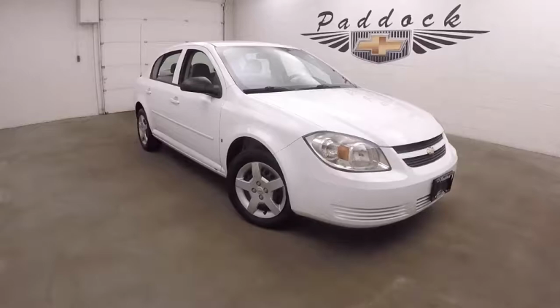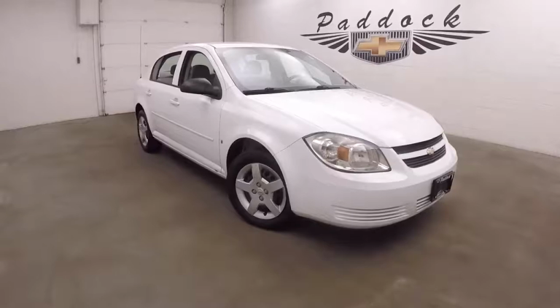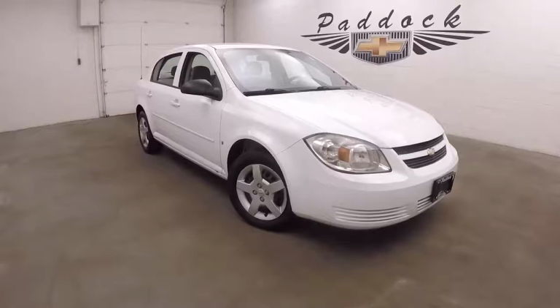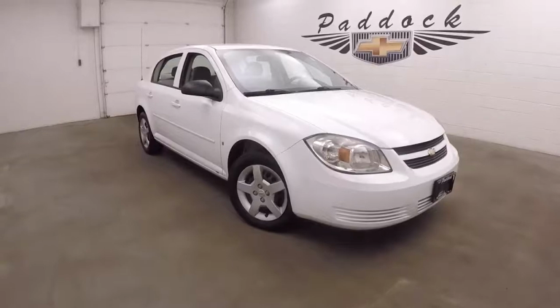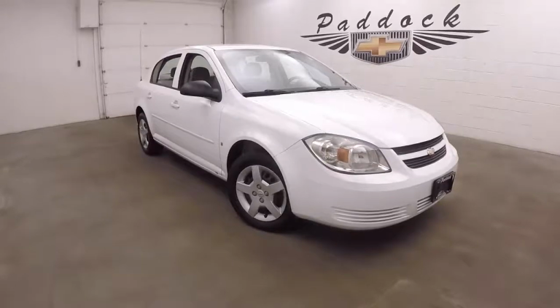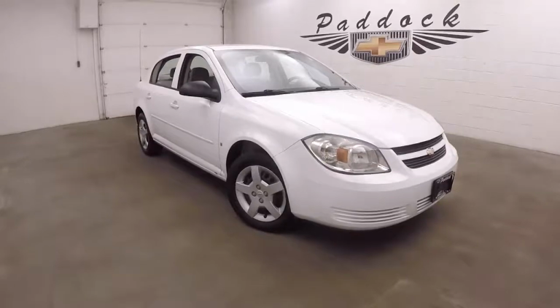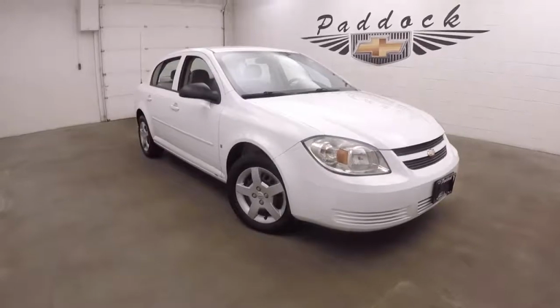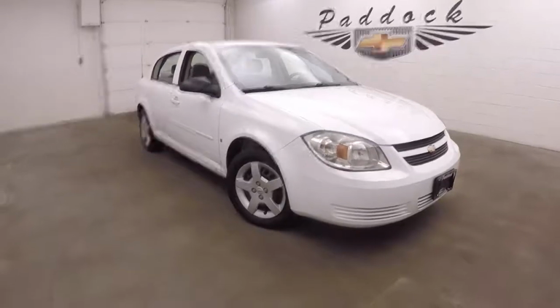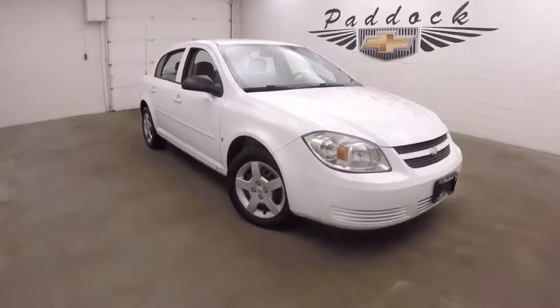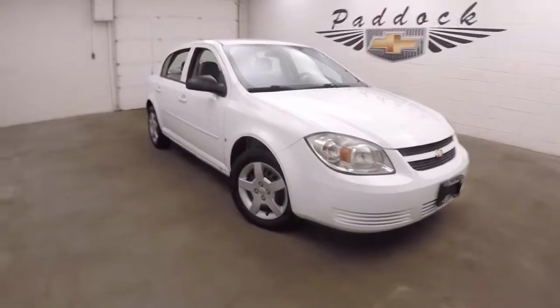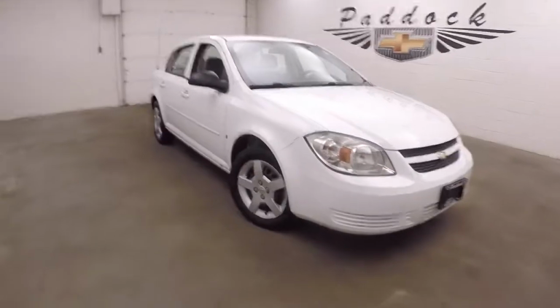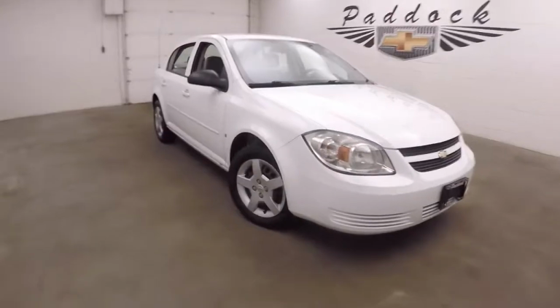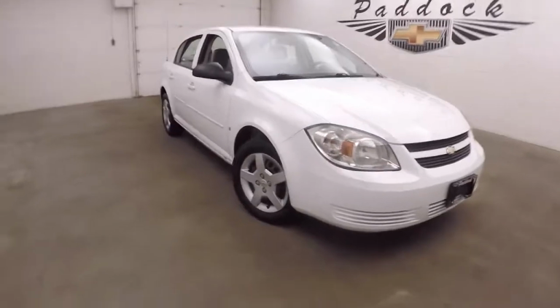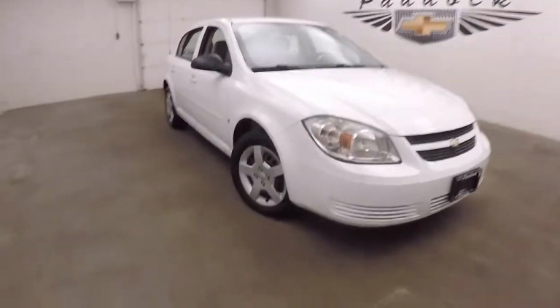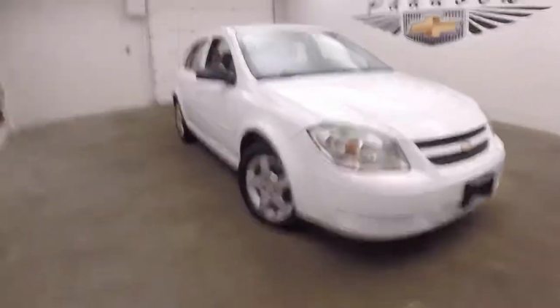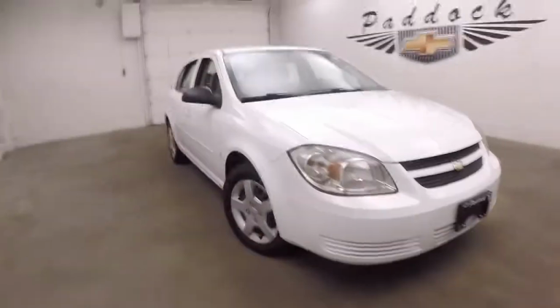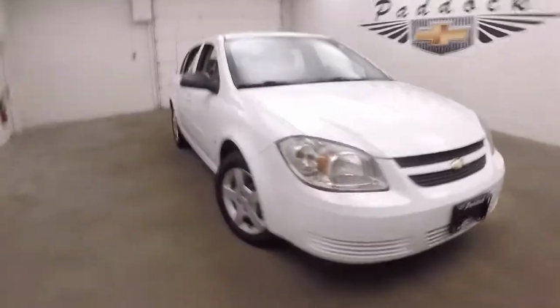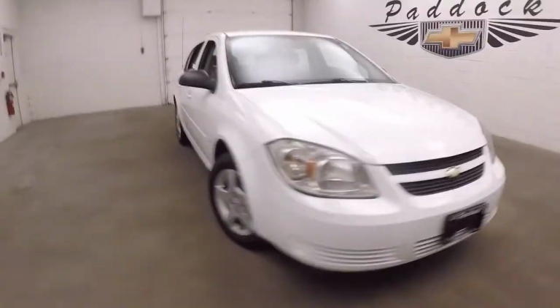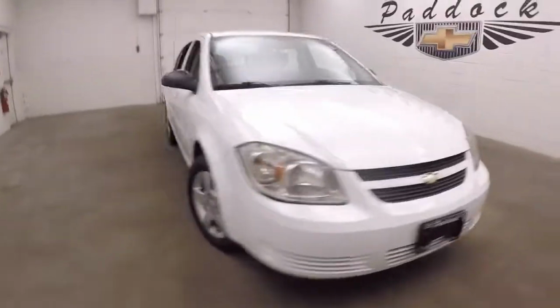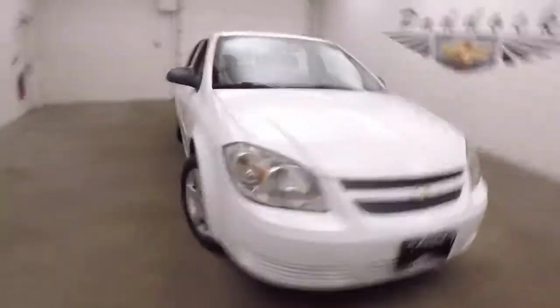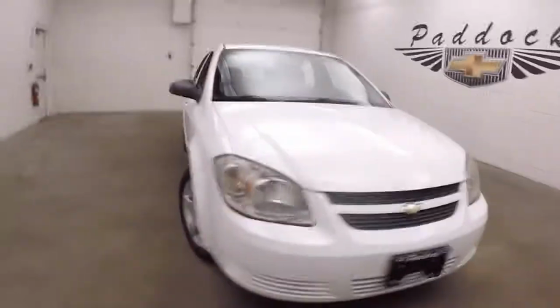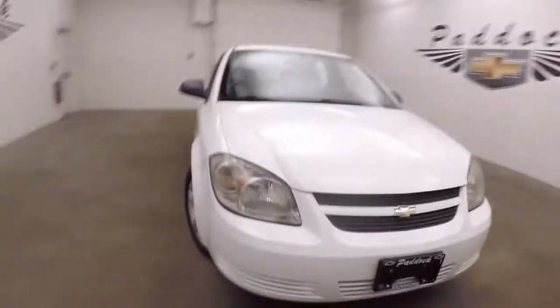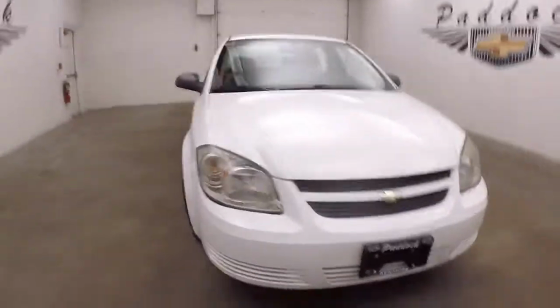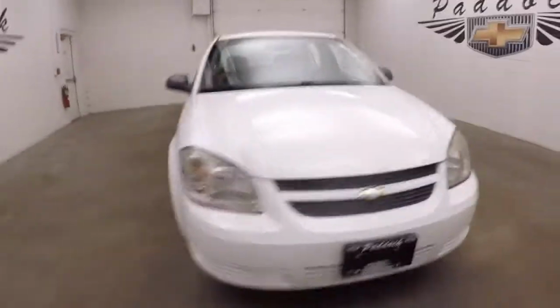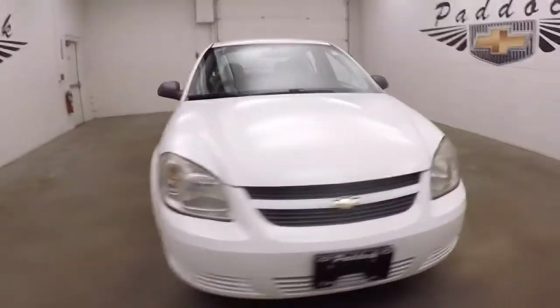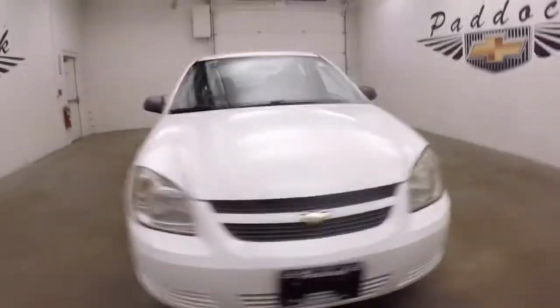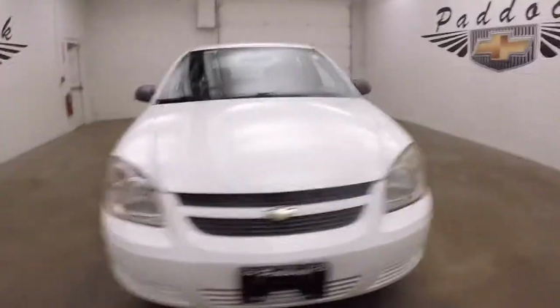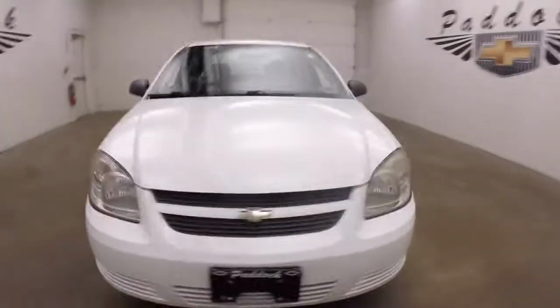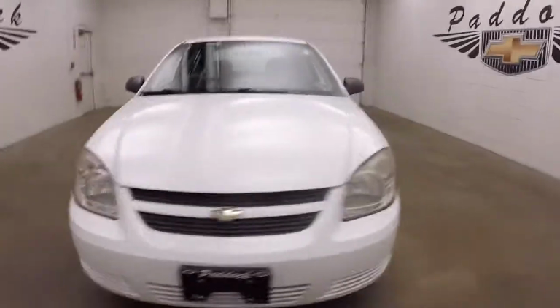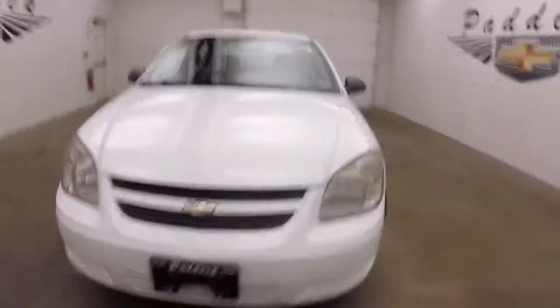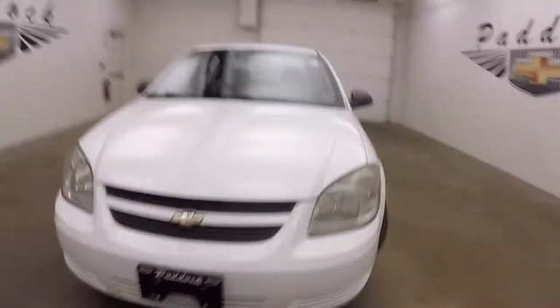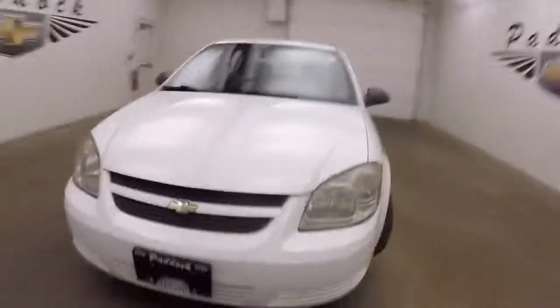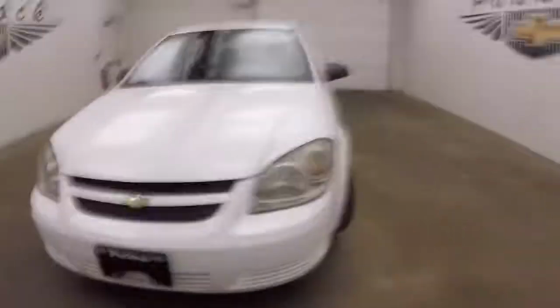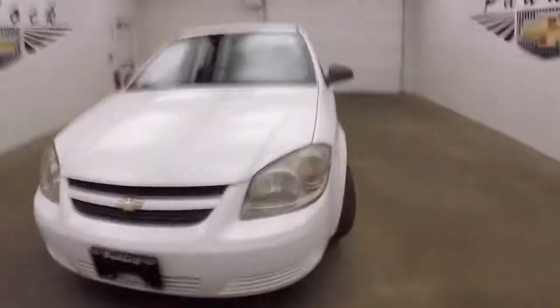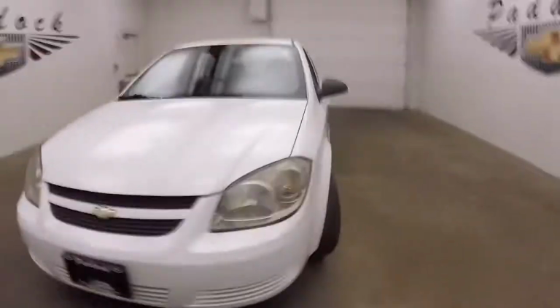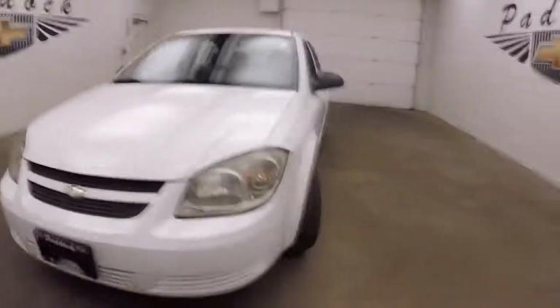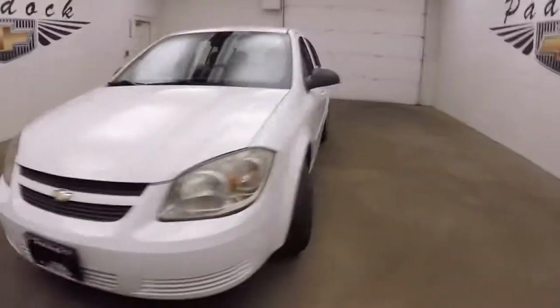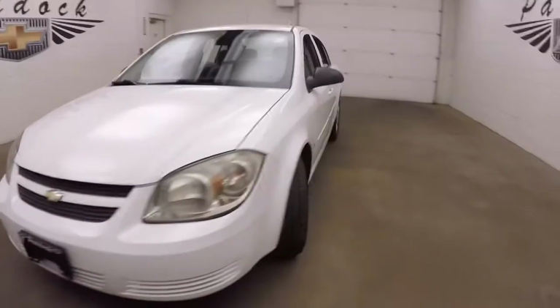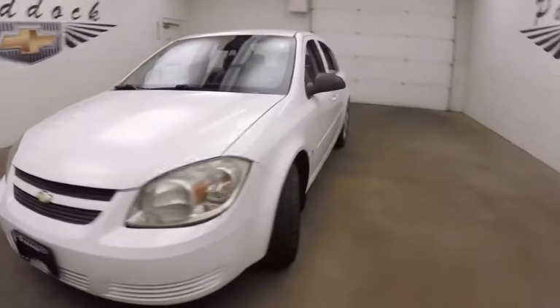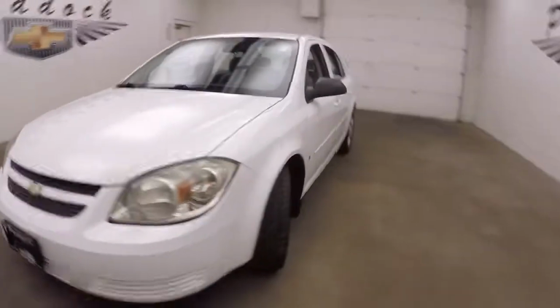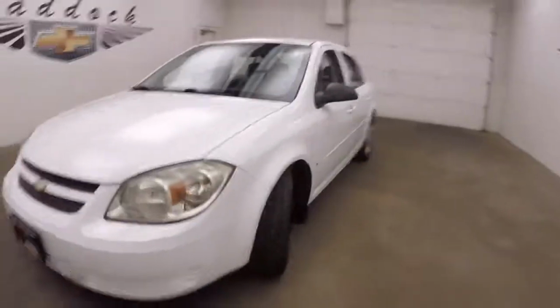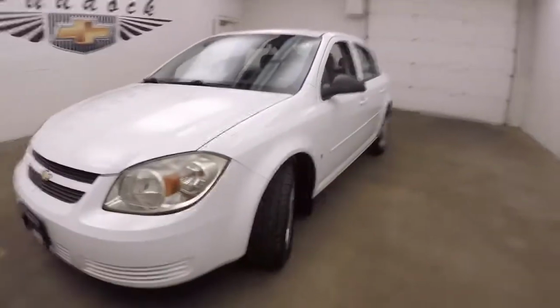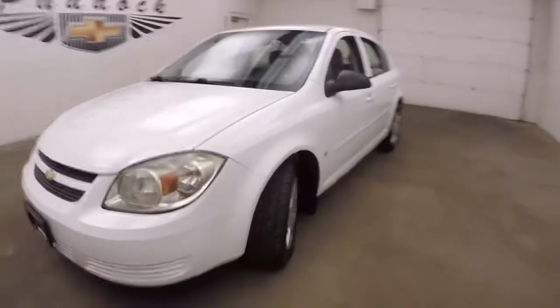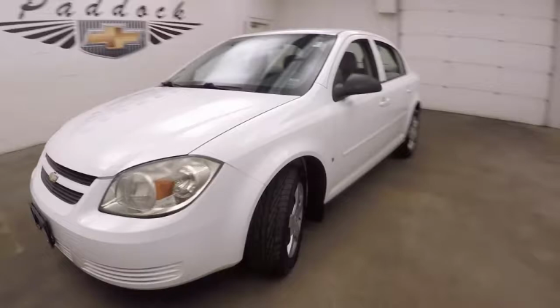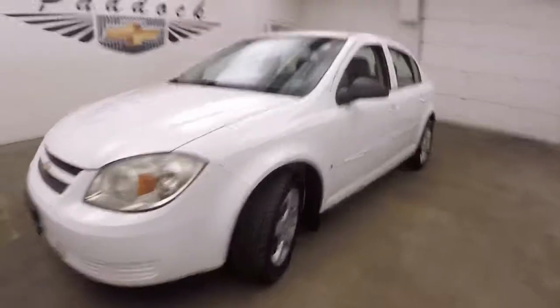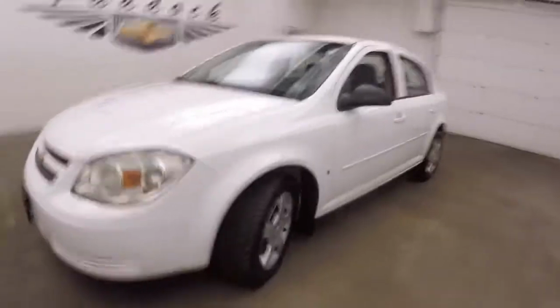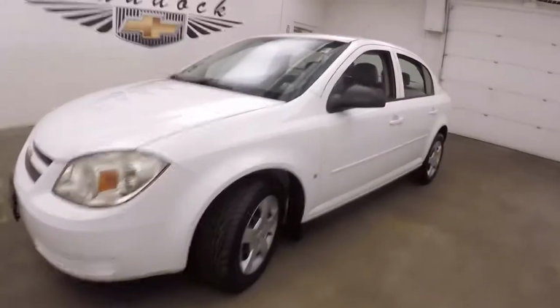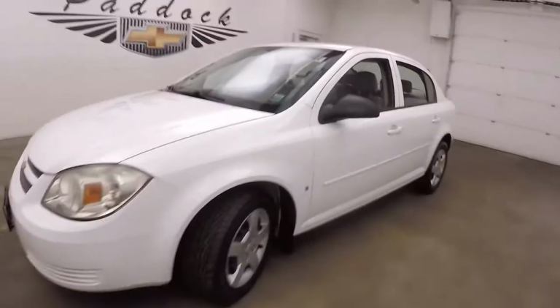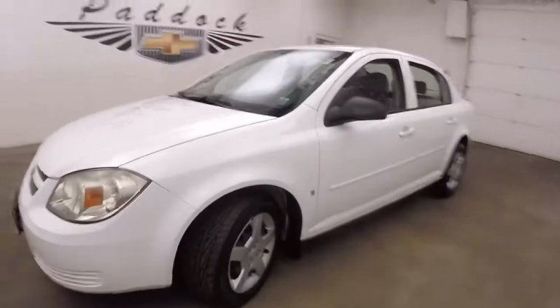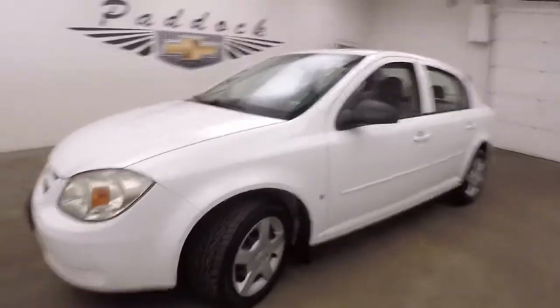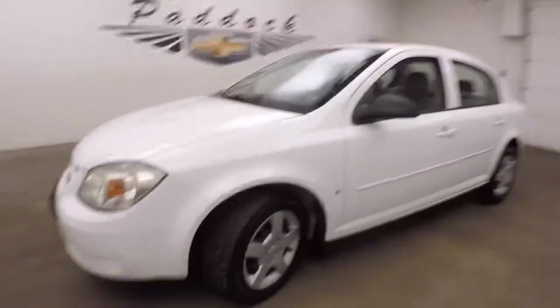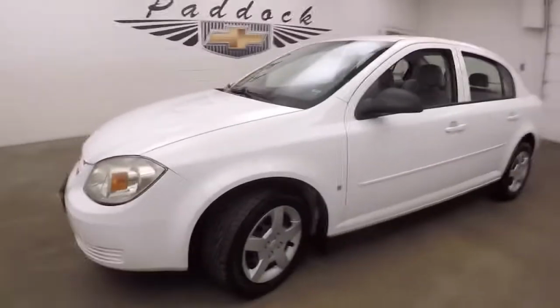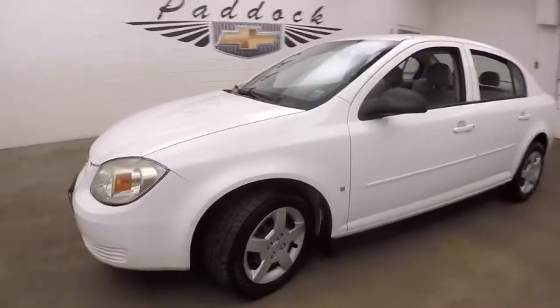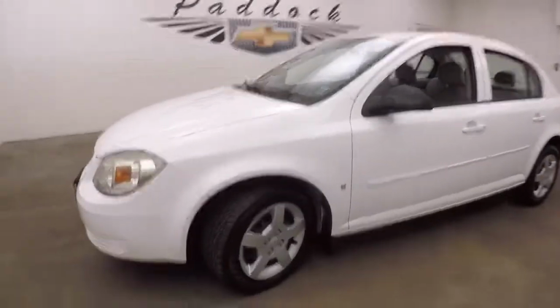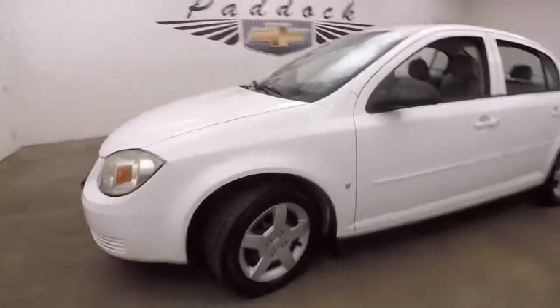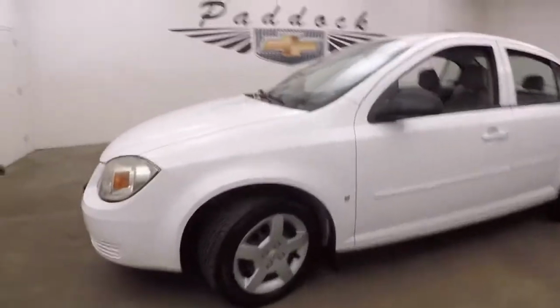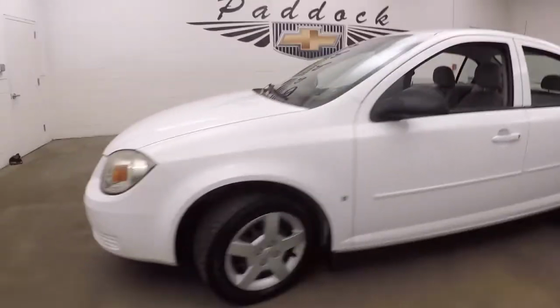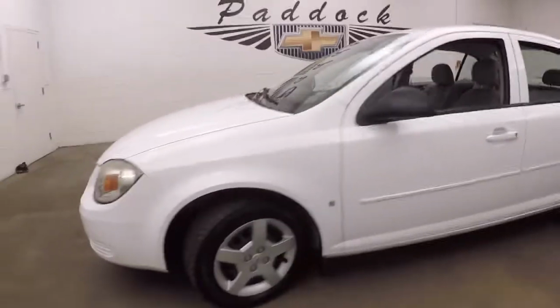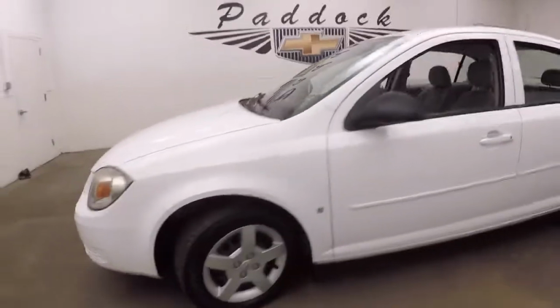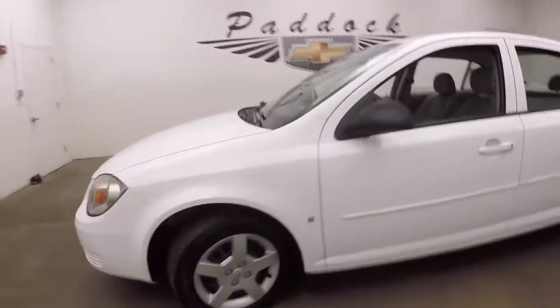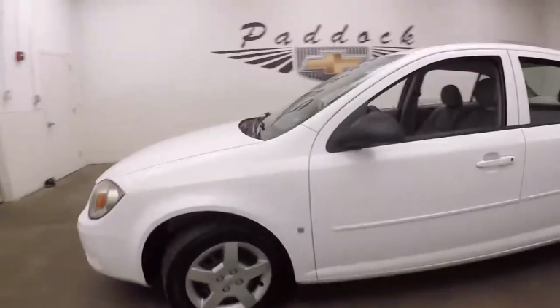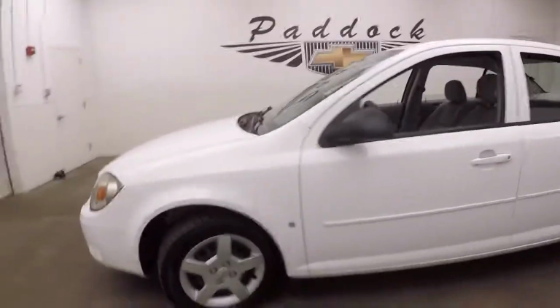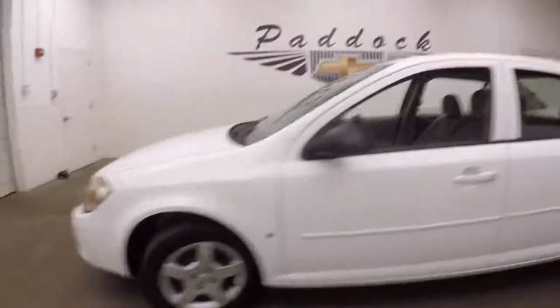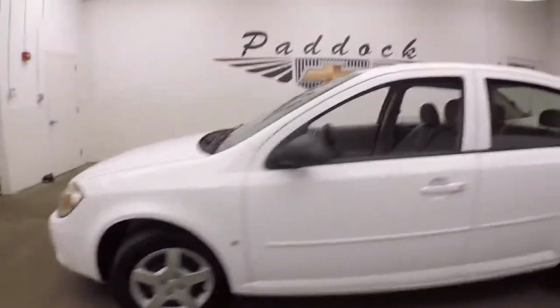It's a 2008 Chevy Cobalt. Nice summit white paint, steel wheels, silver covers, good tires.